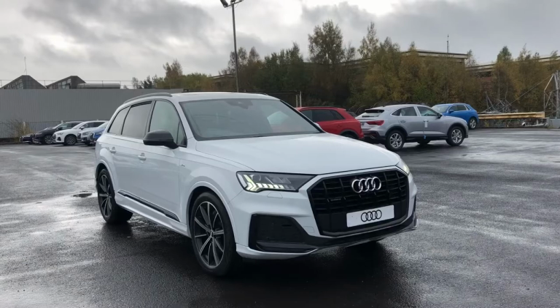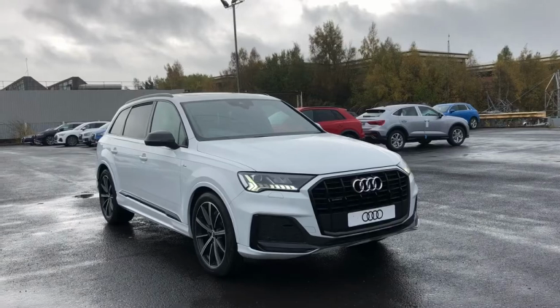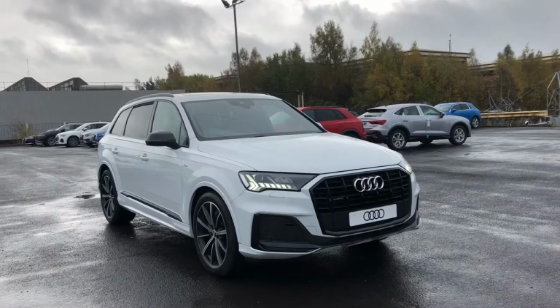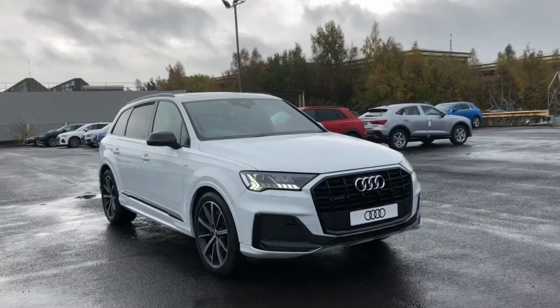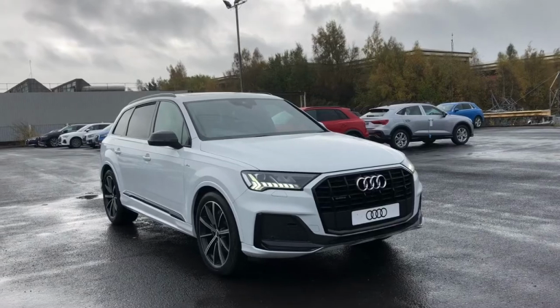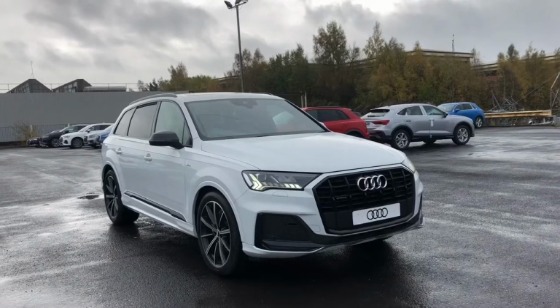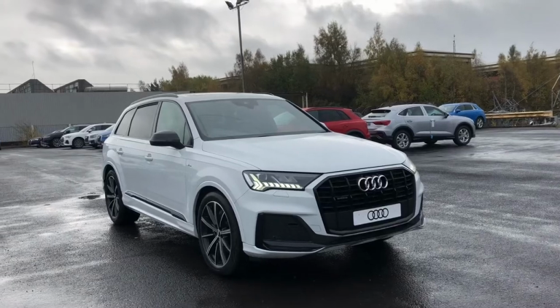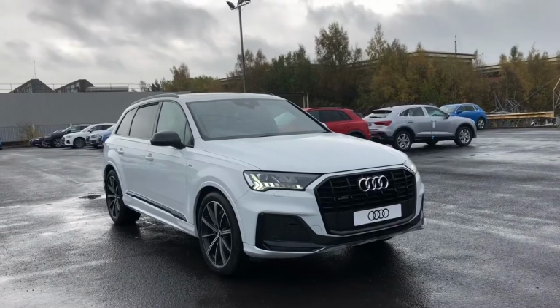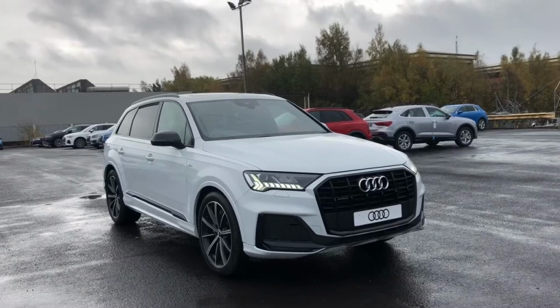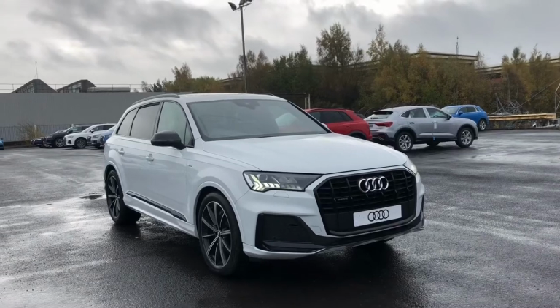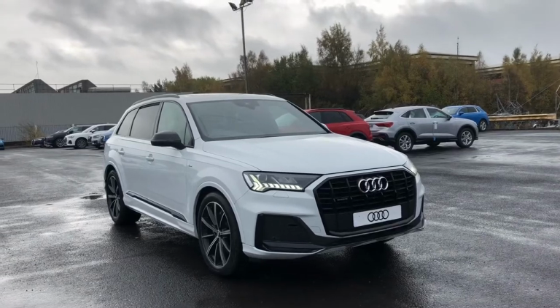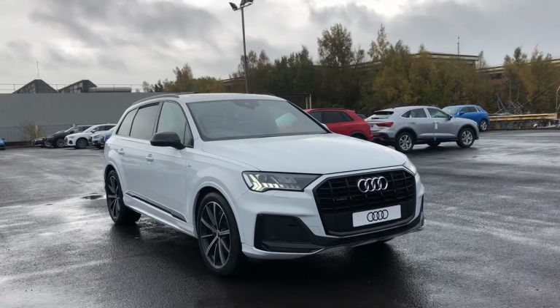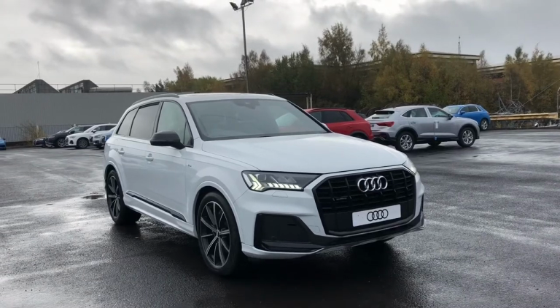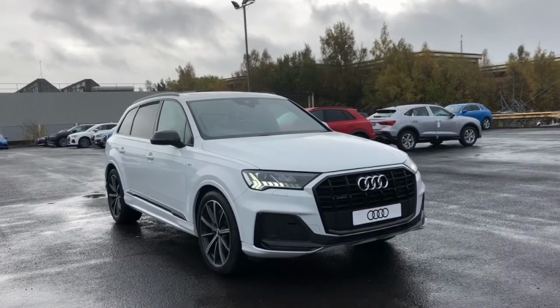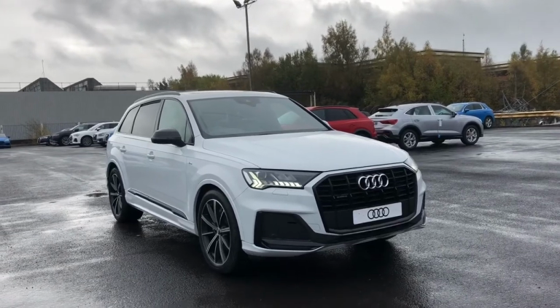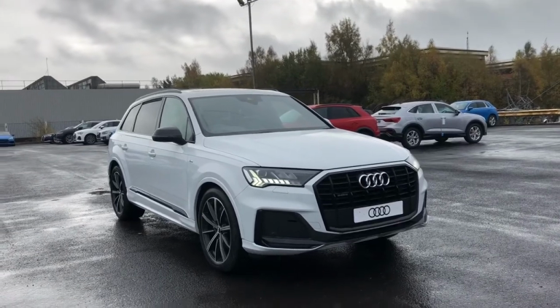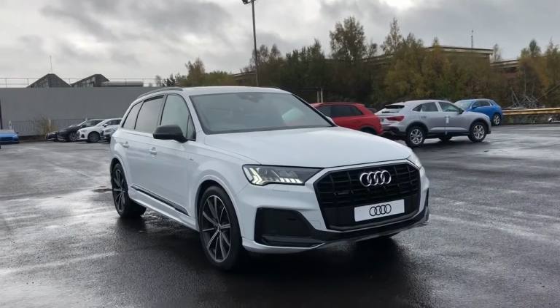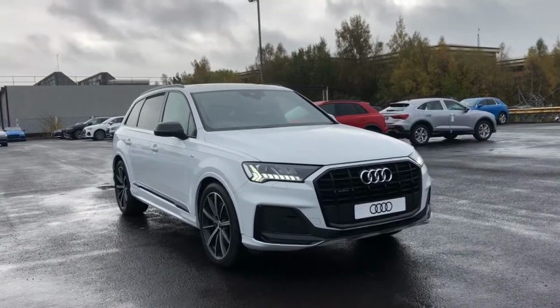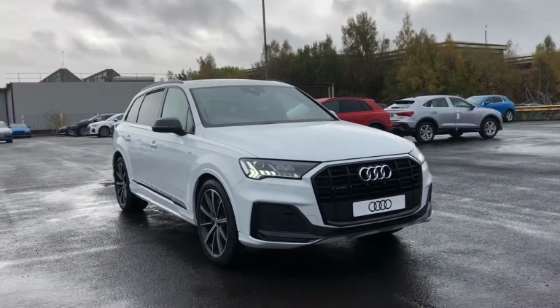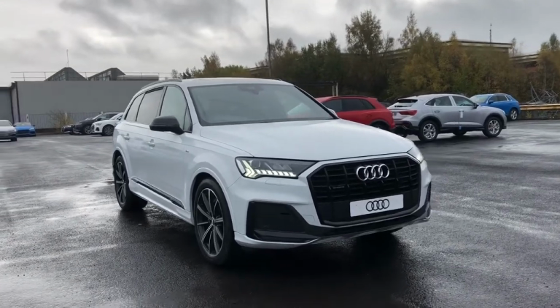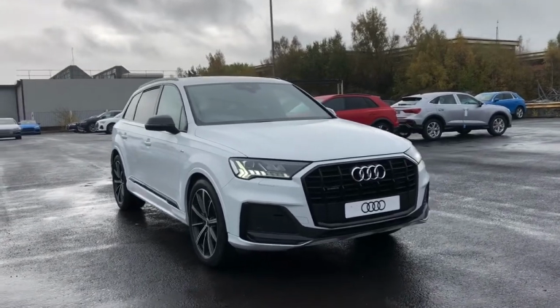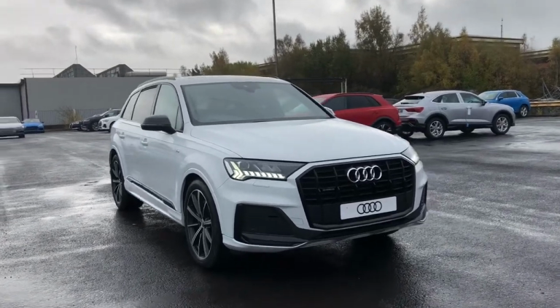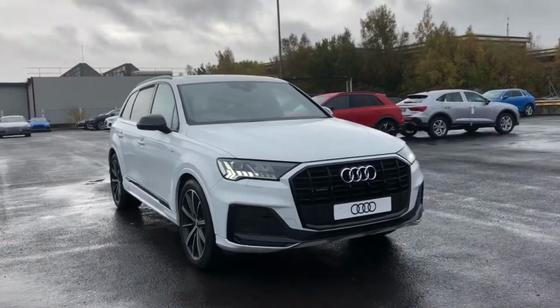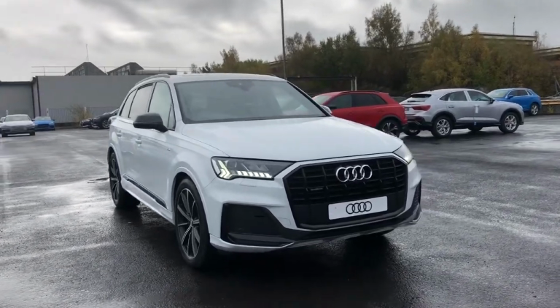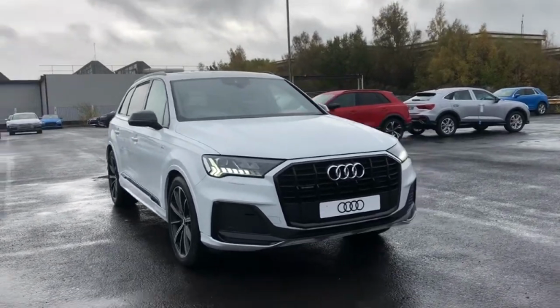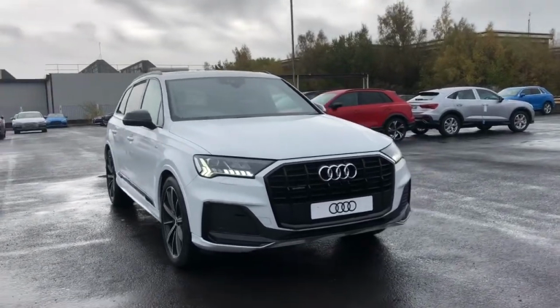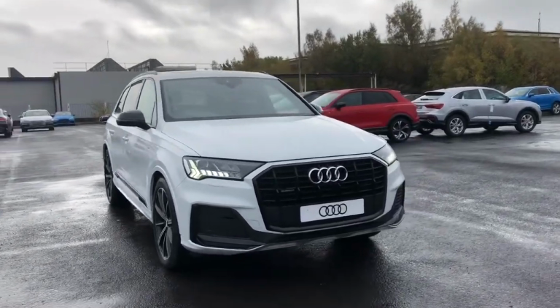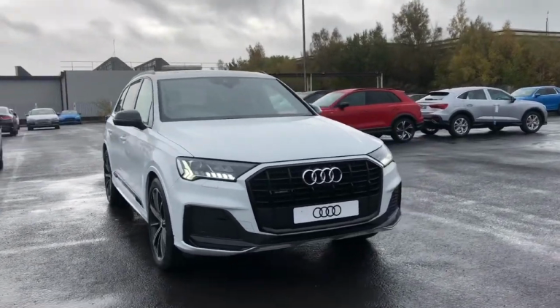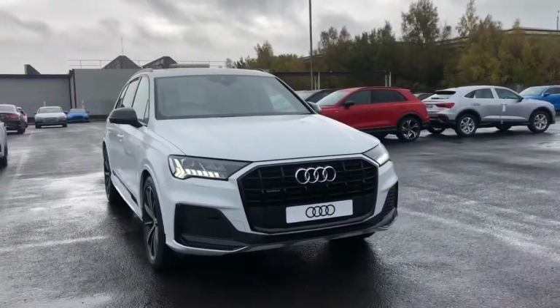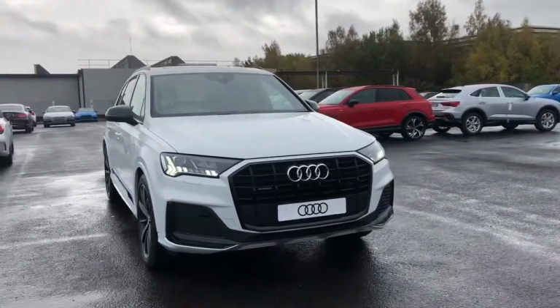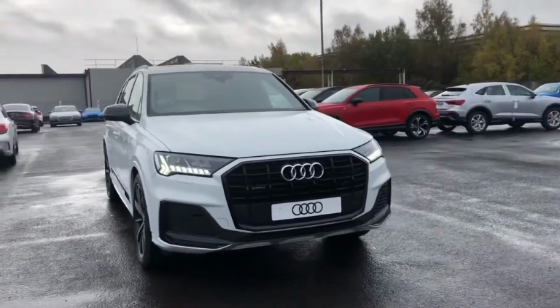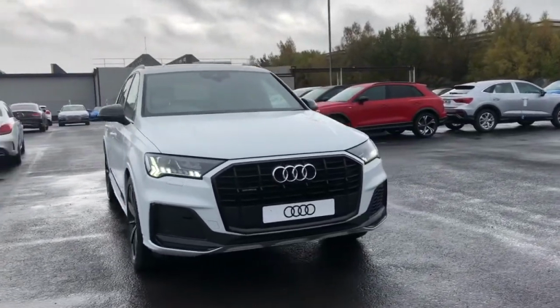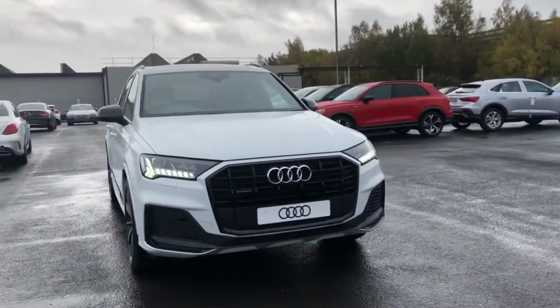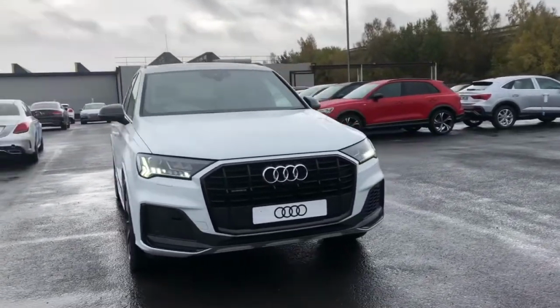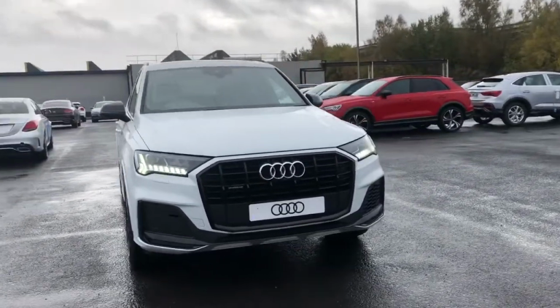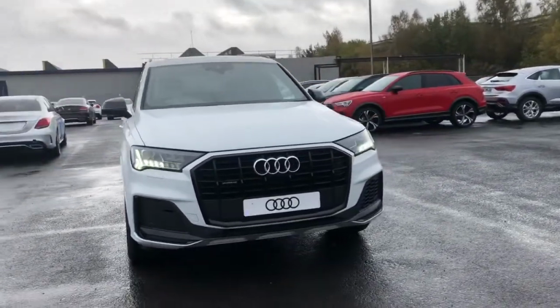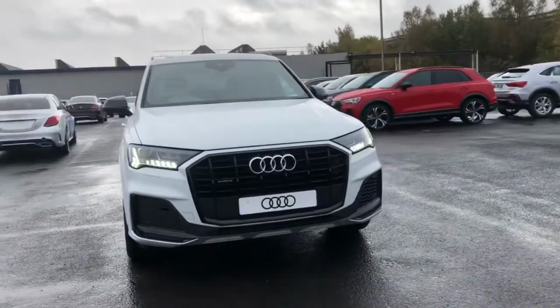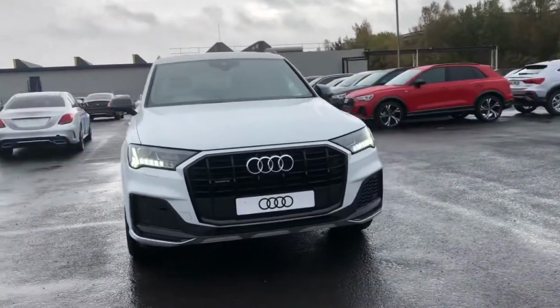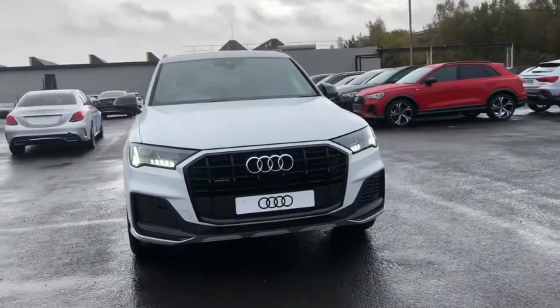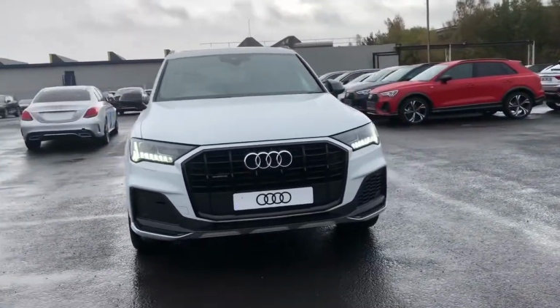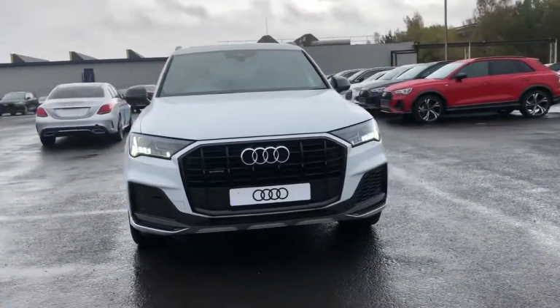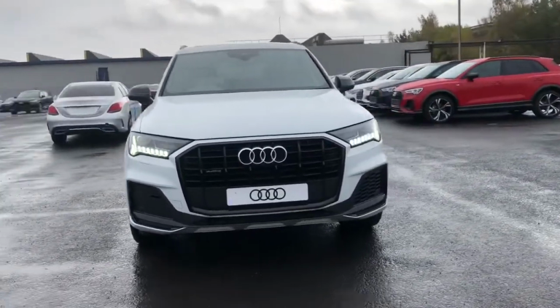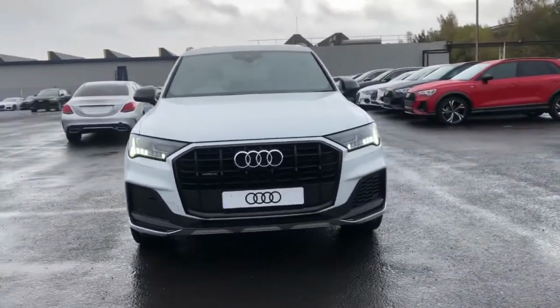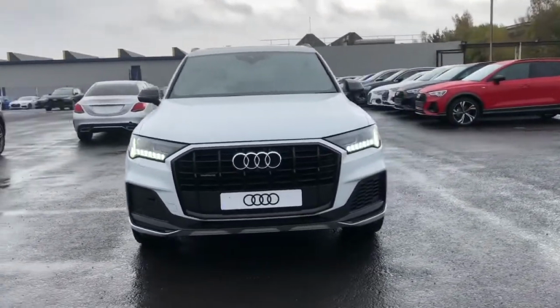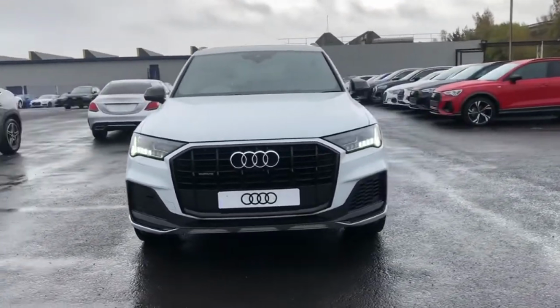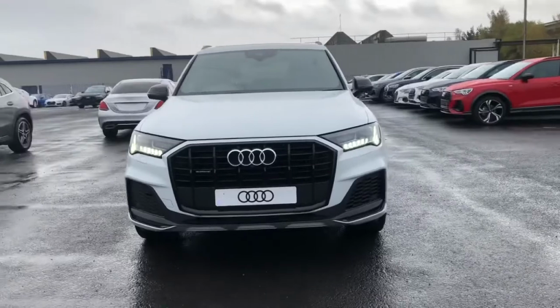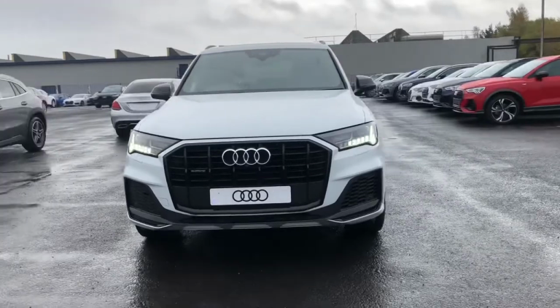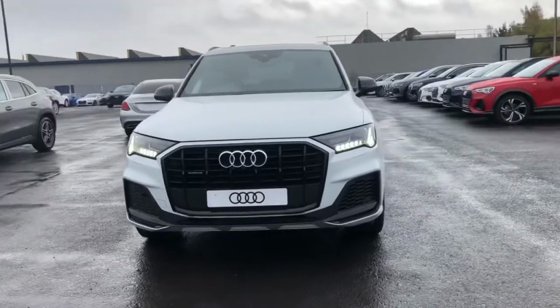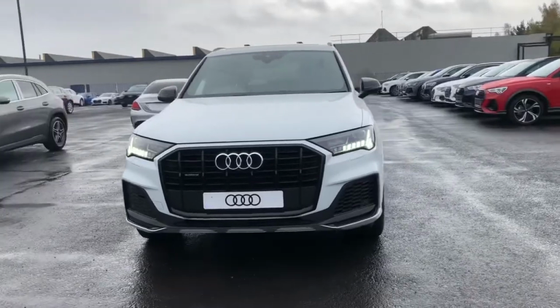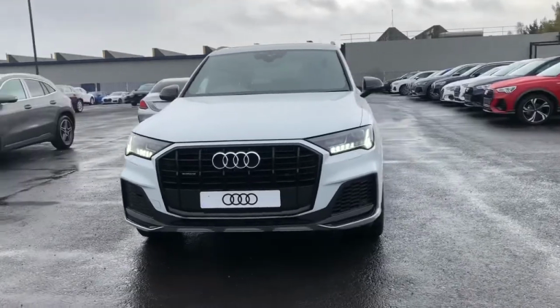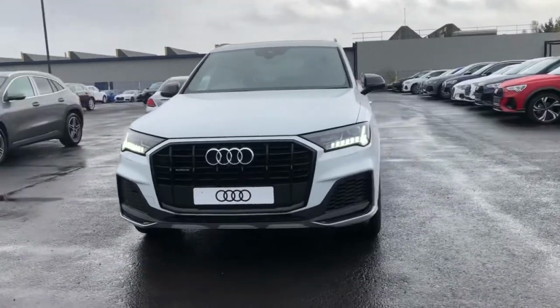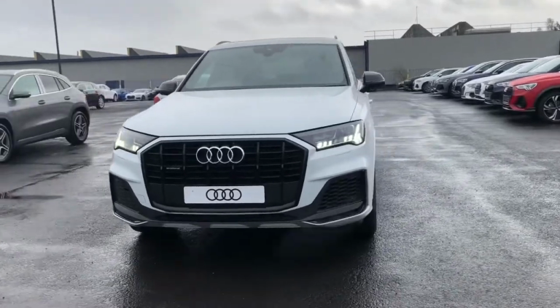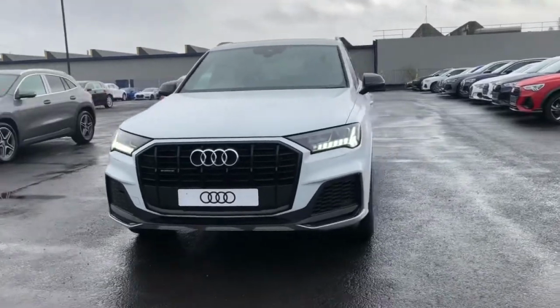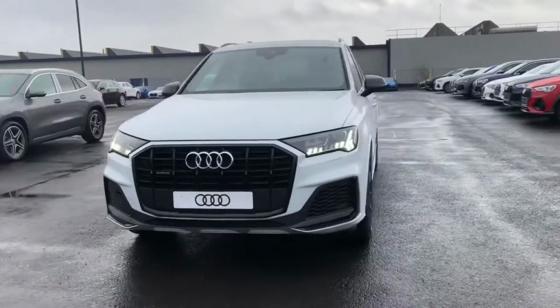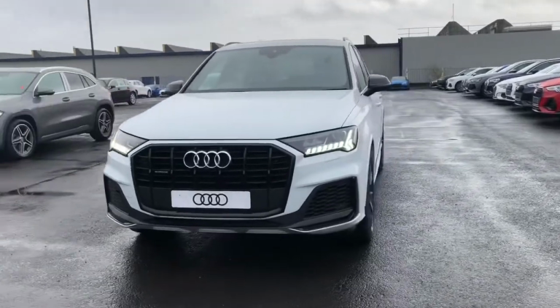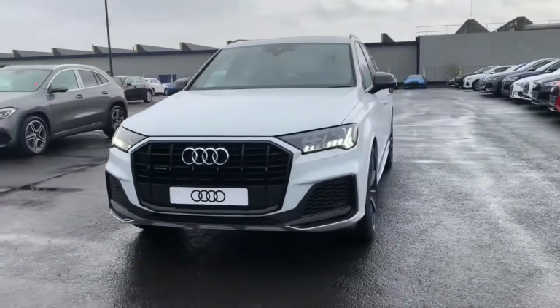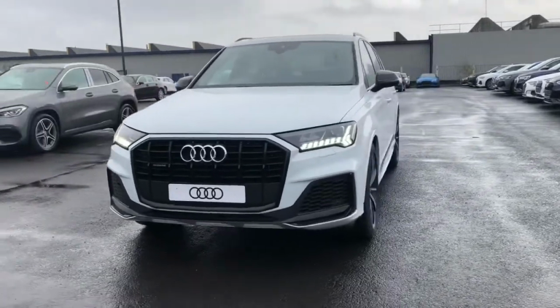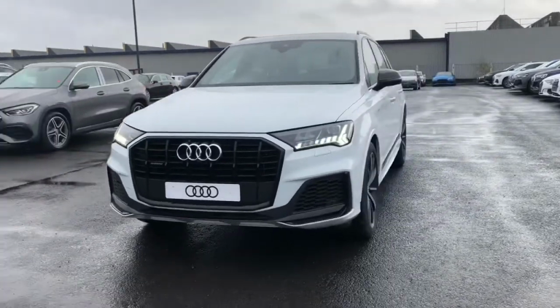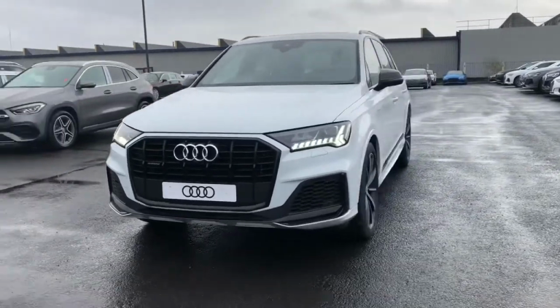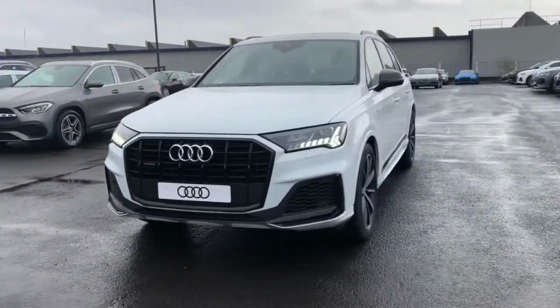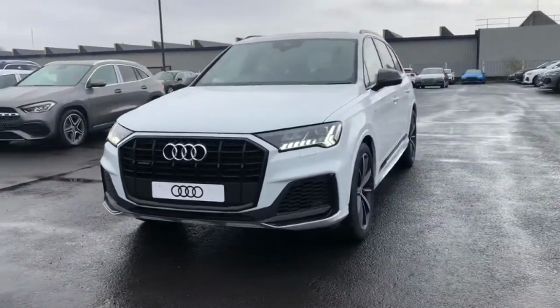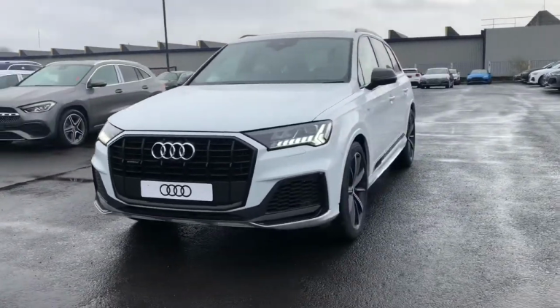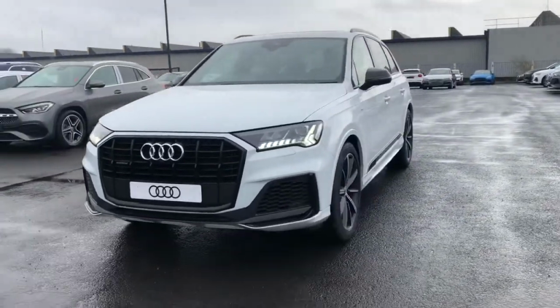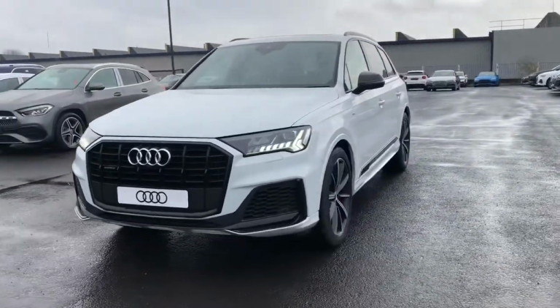Hi and welcome to Blackburn Audi. My name is Fiona and today I'm going to be giving you a quick tour of this brand new Audi Q7 Black Edition.